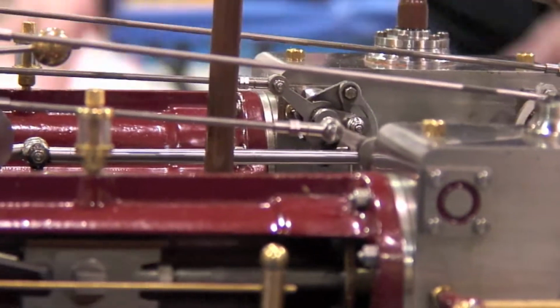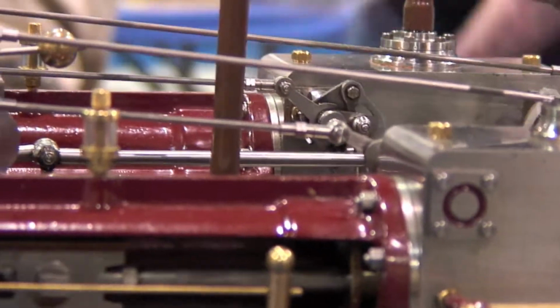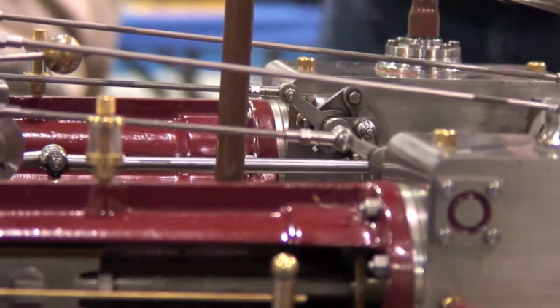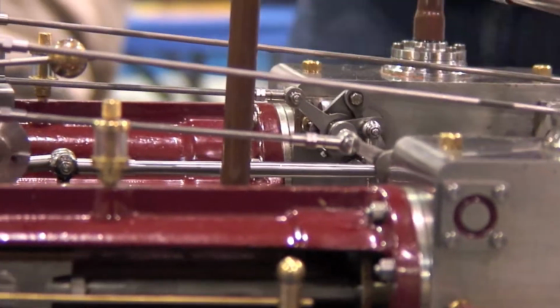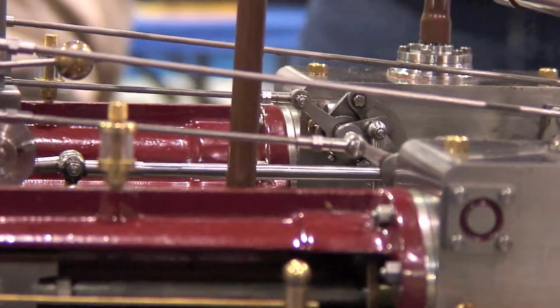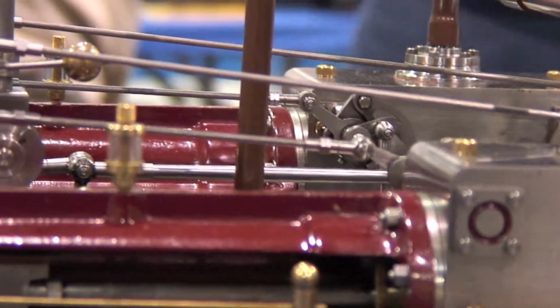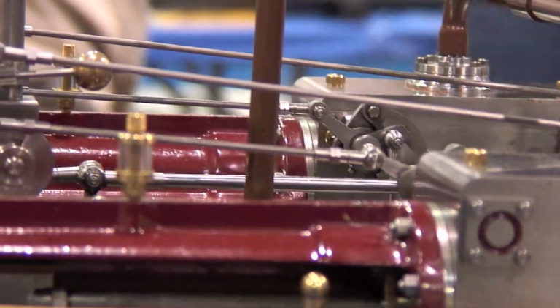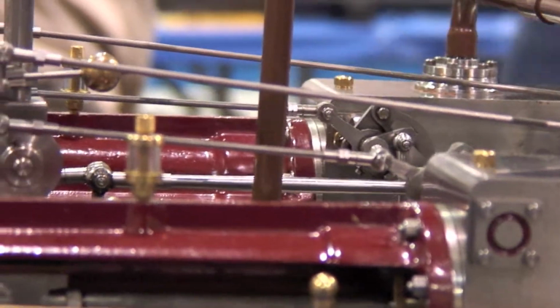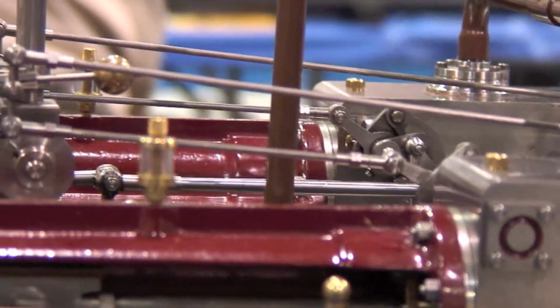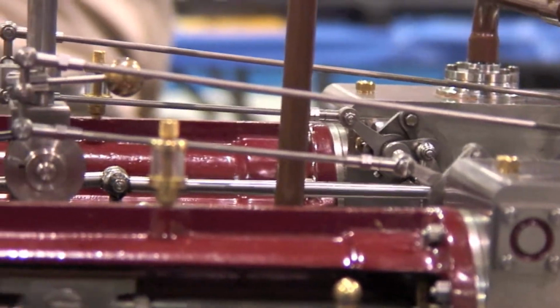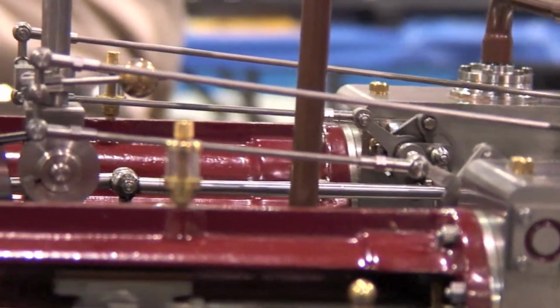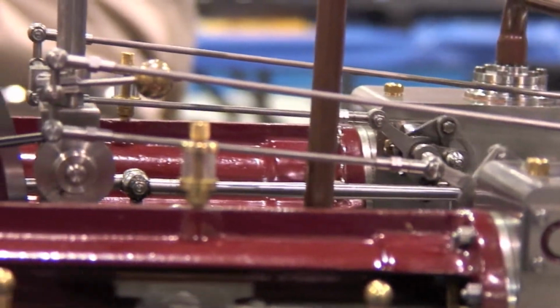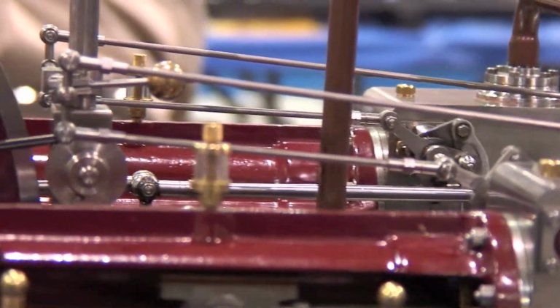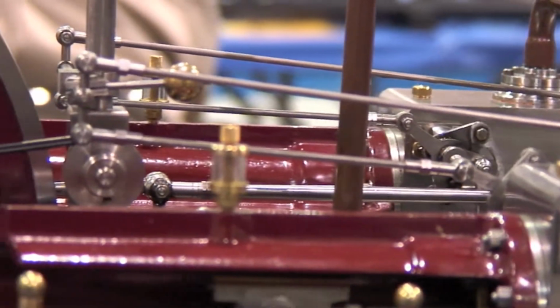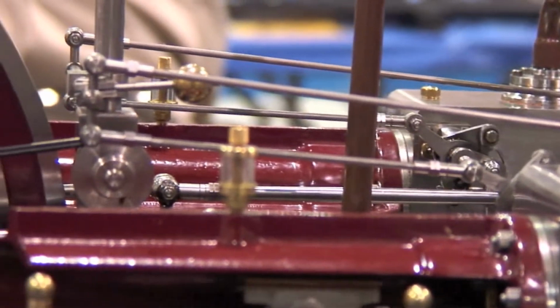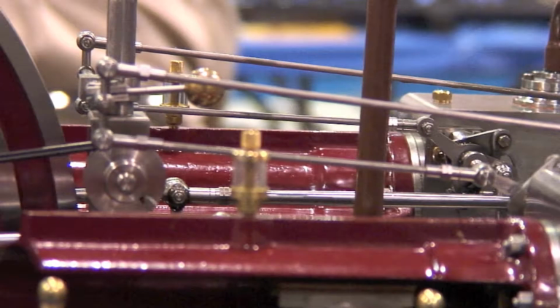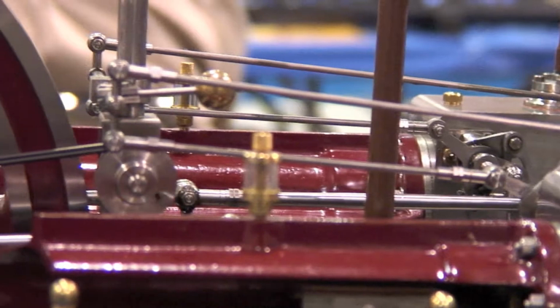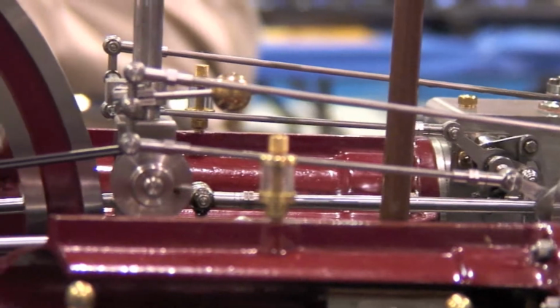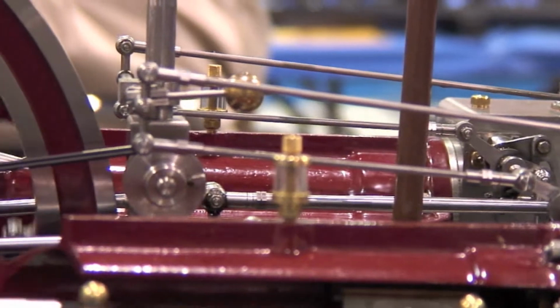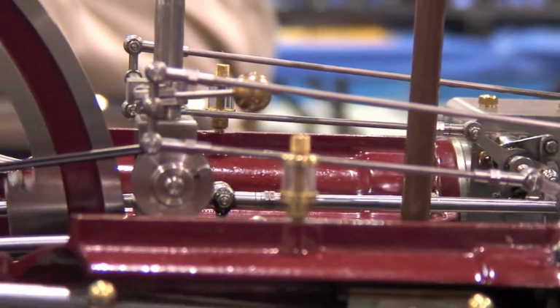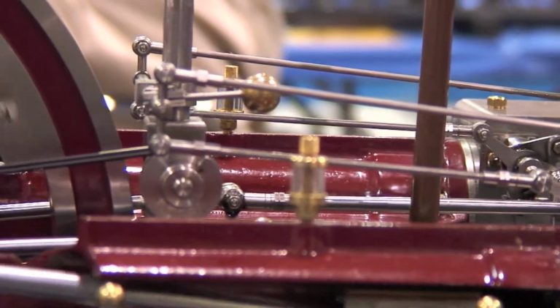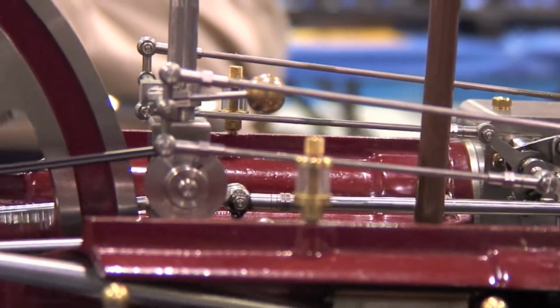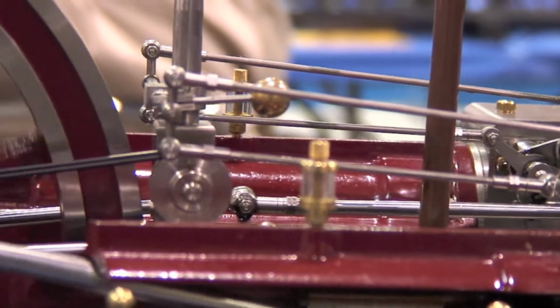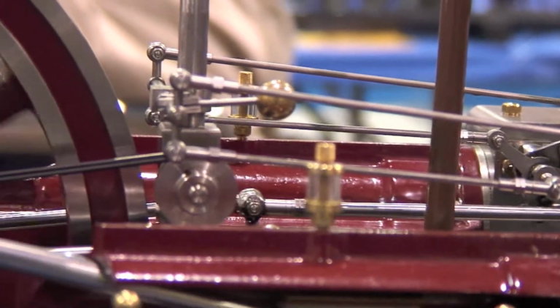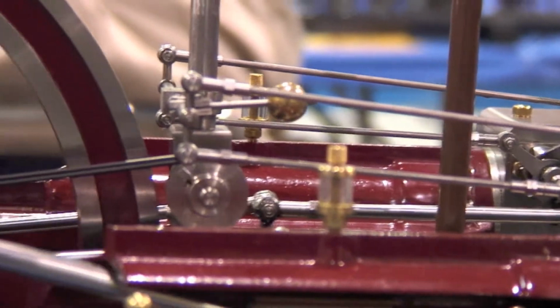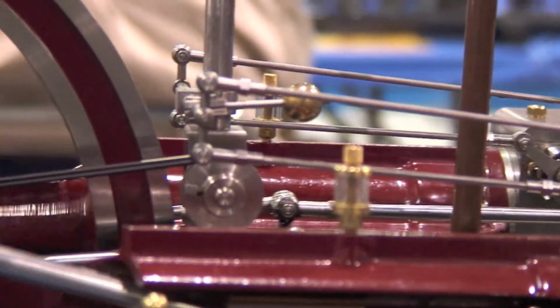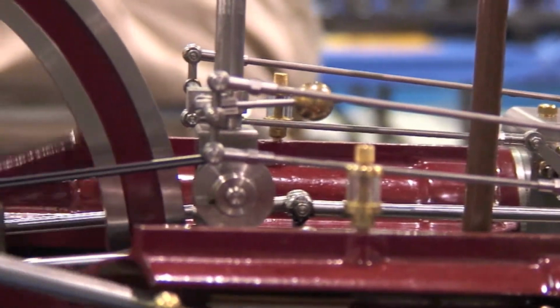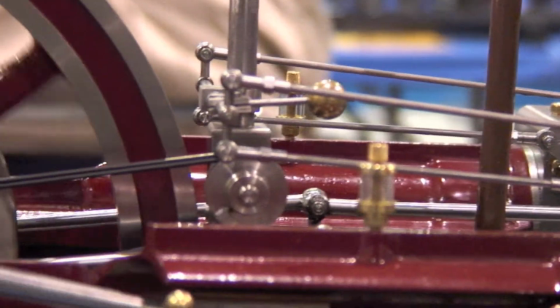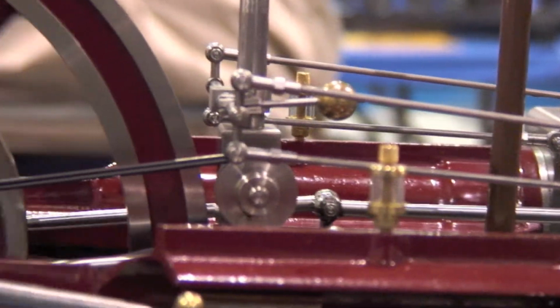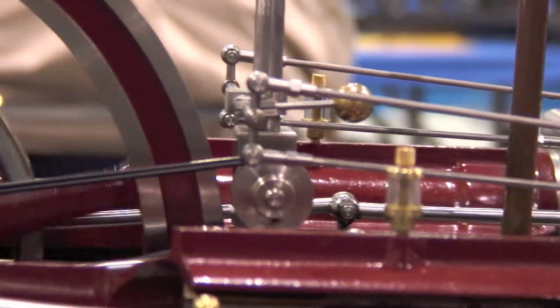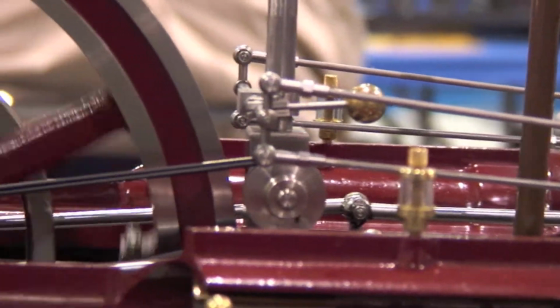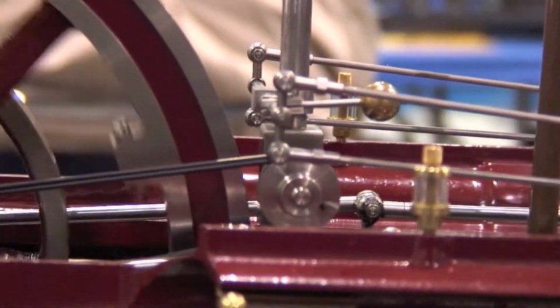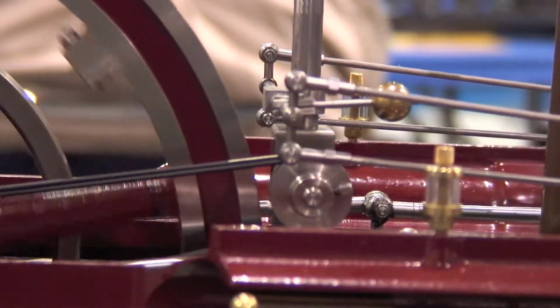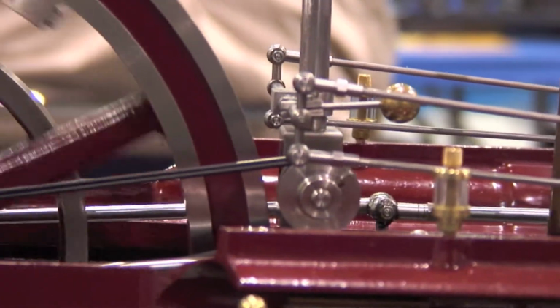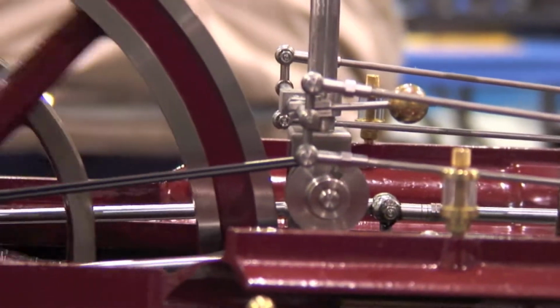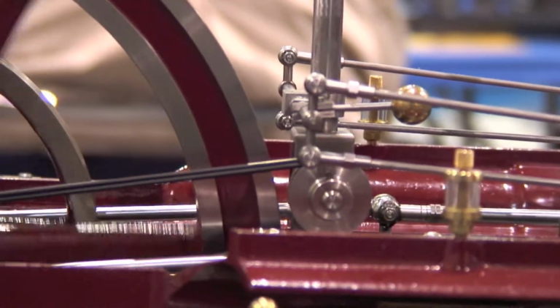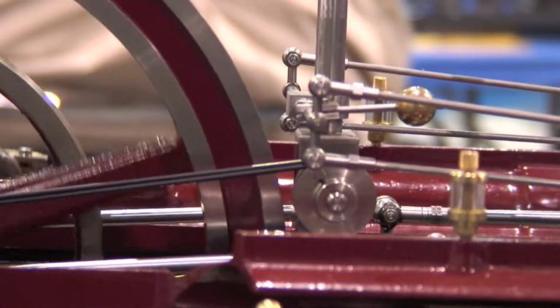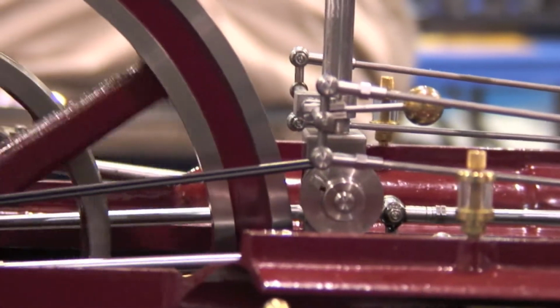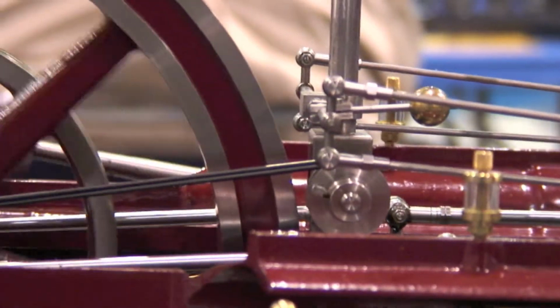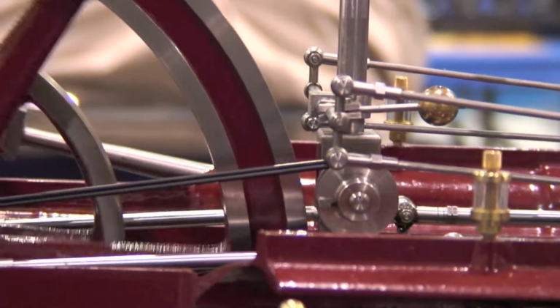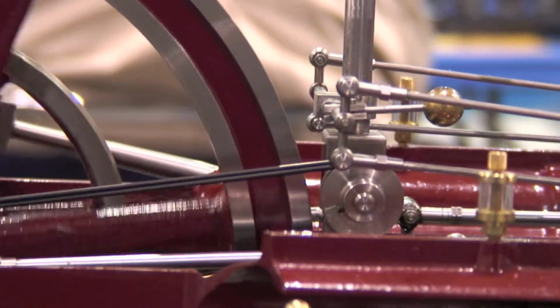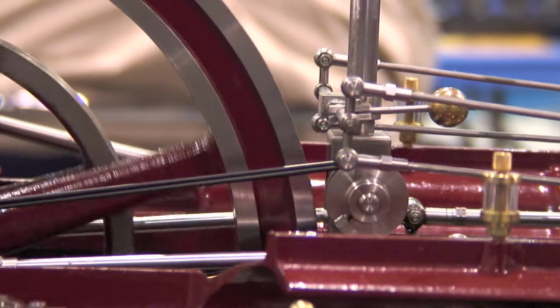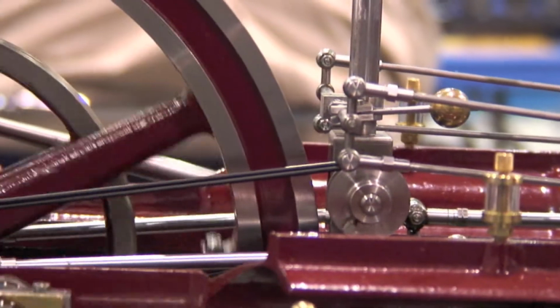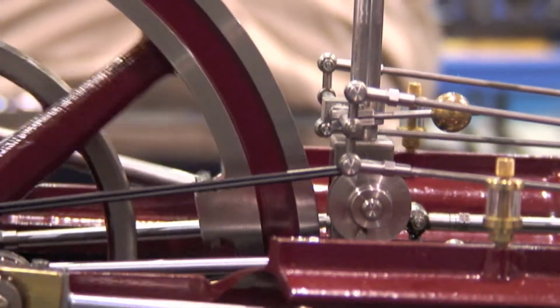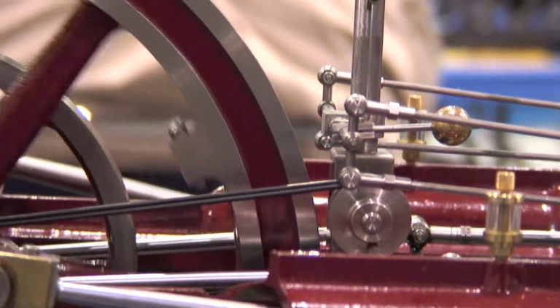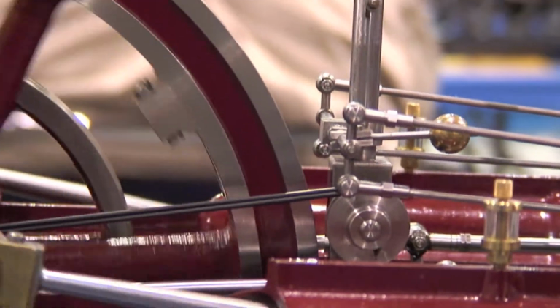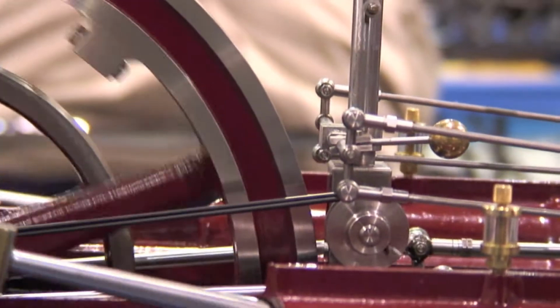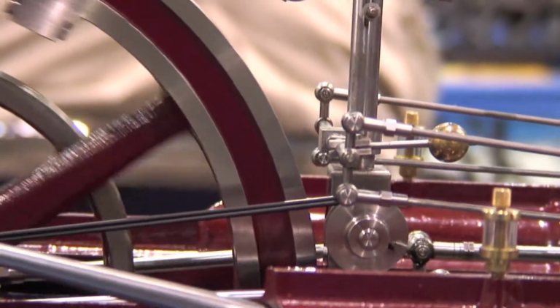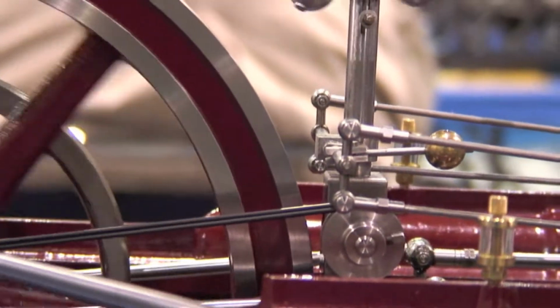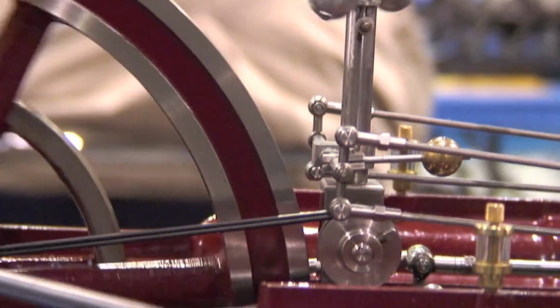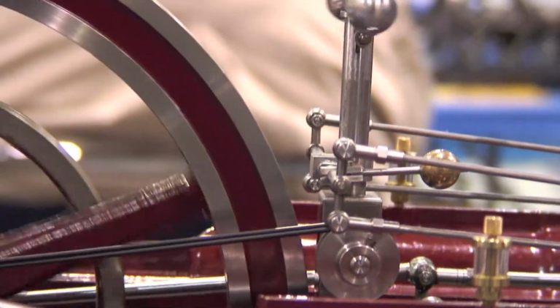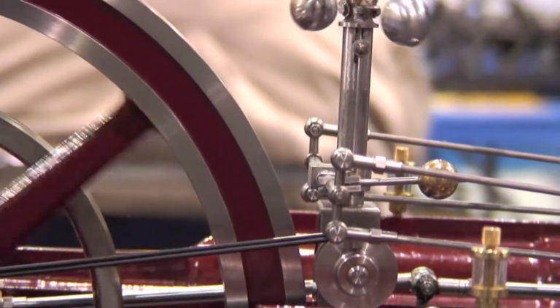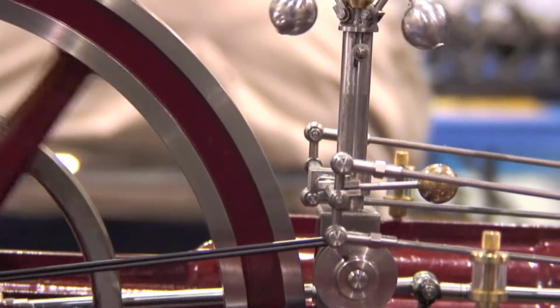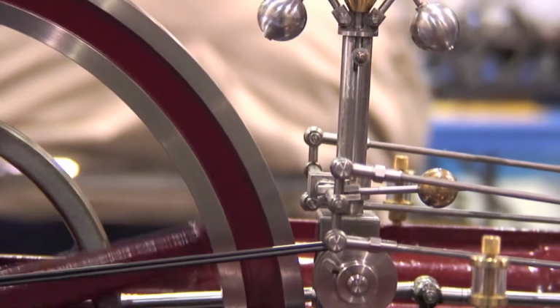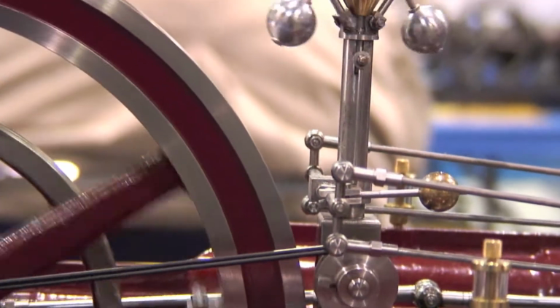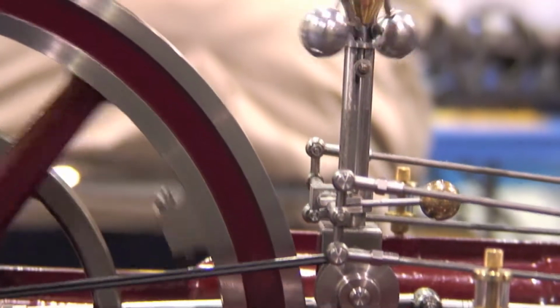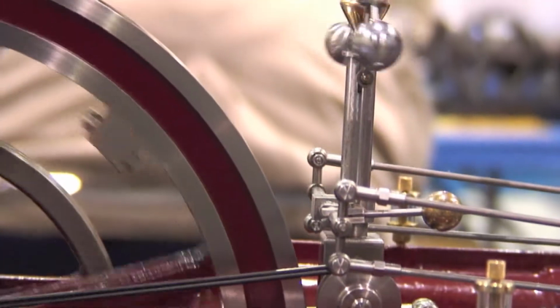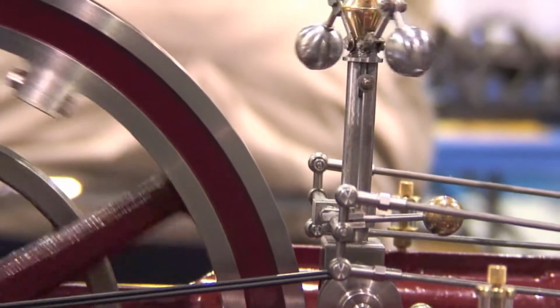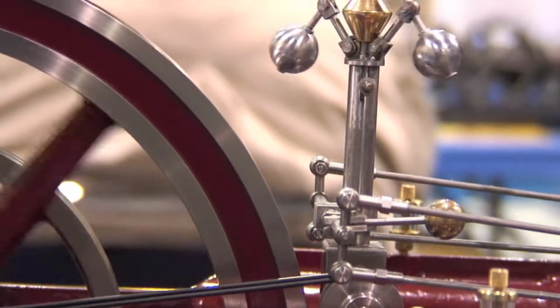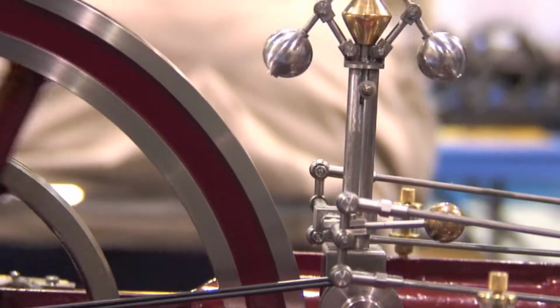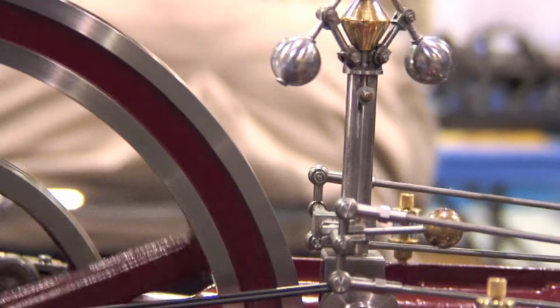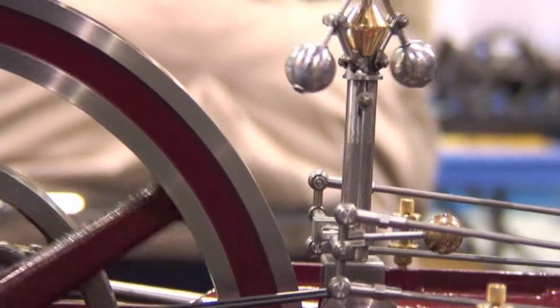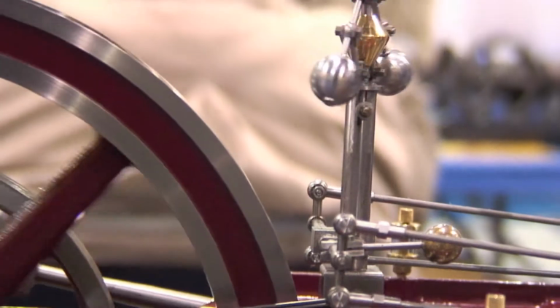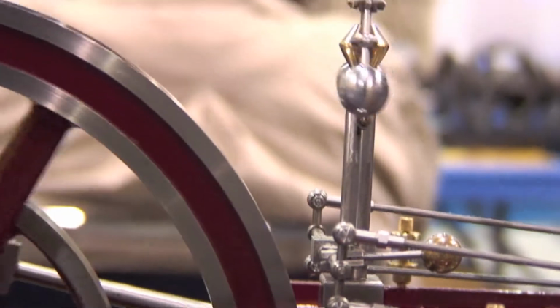I think it's even earlier than the early 30s. I don't have a single hoop skirt in my collection. And this is a beautiful one, isn't it?